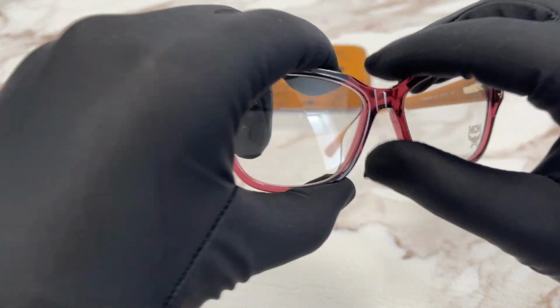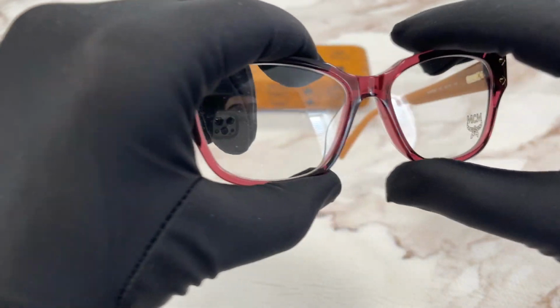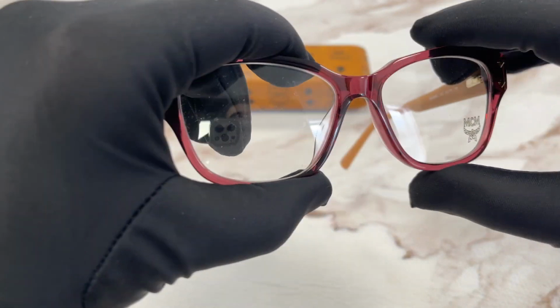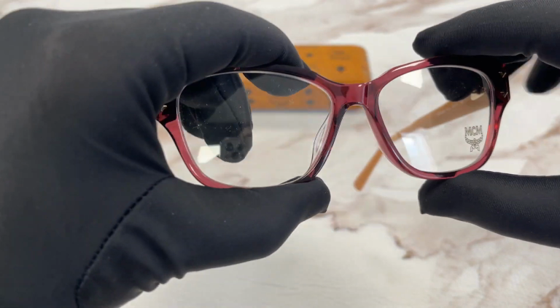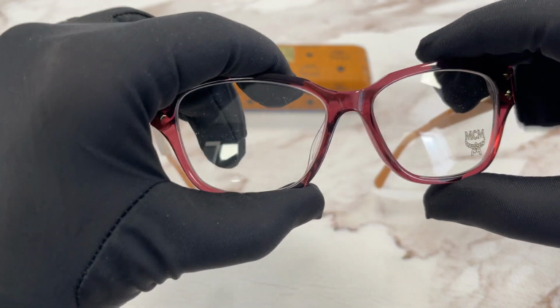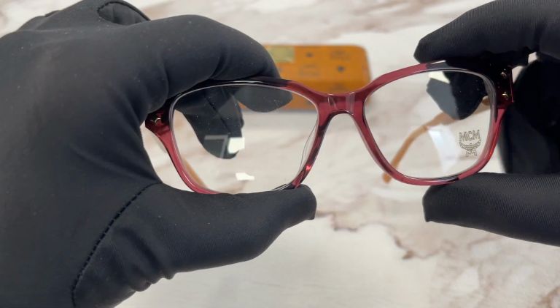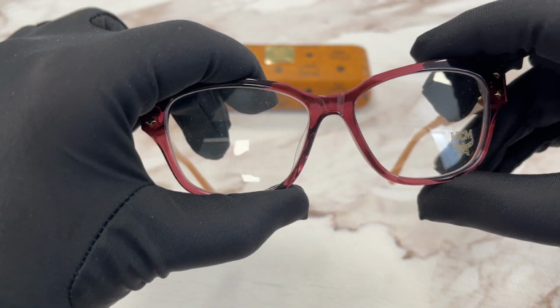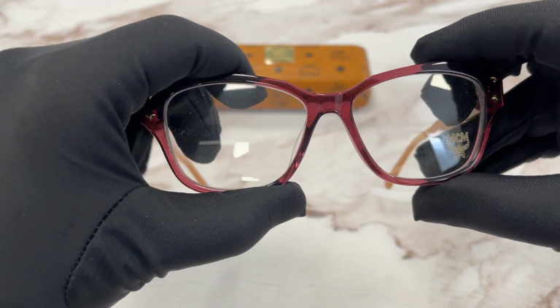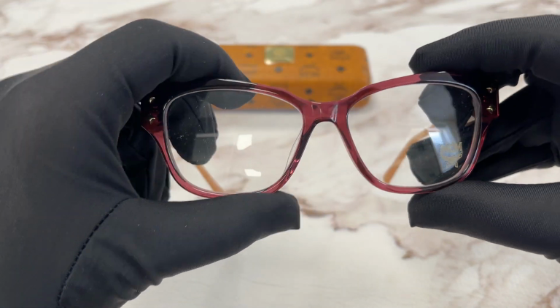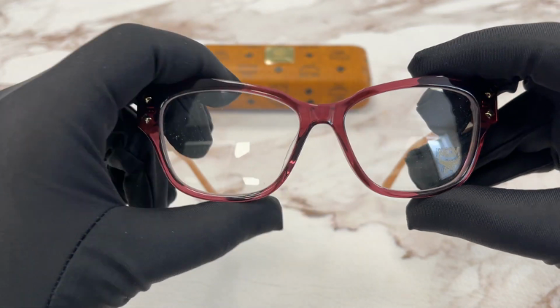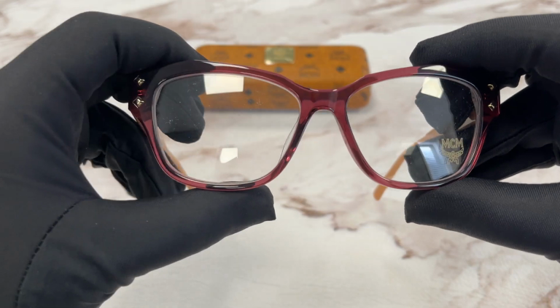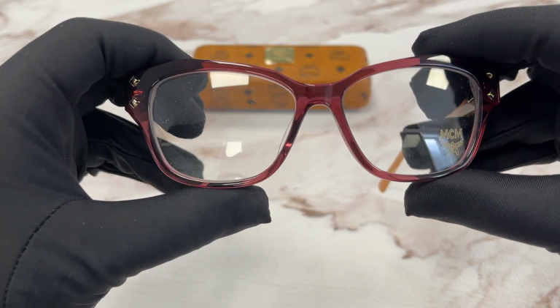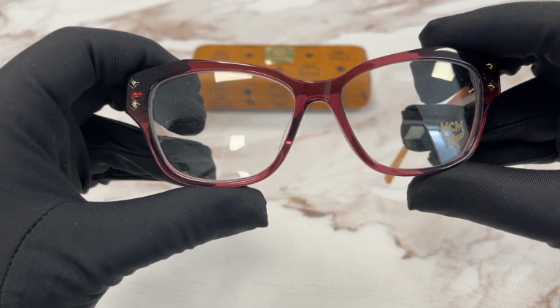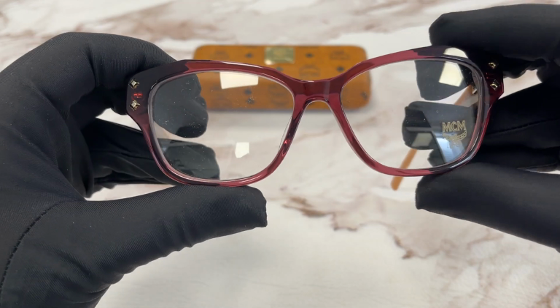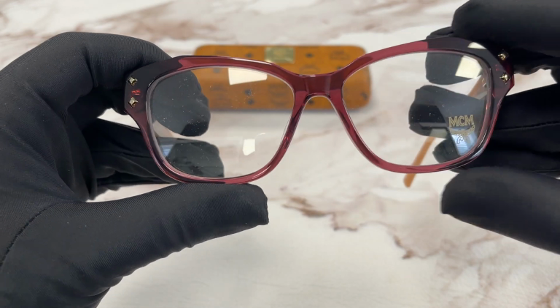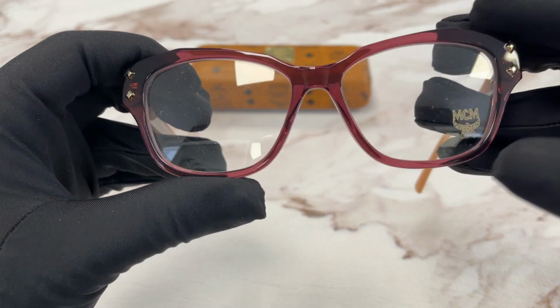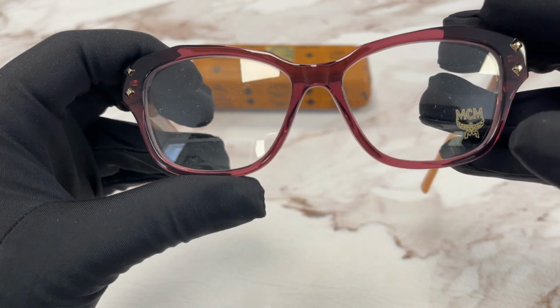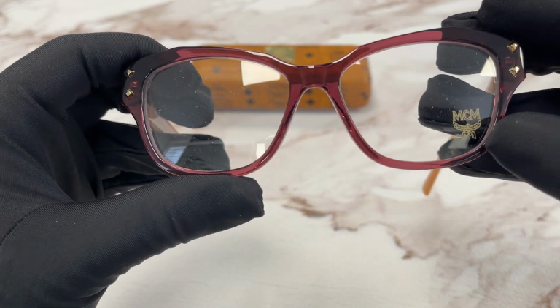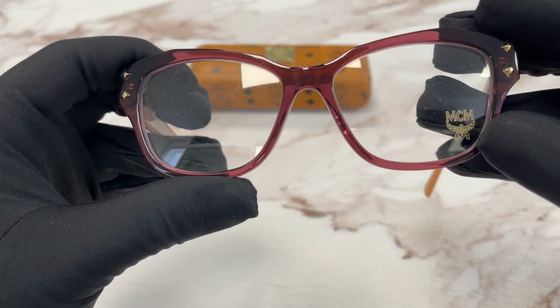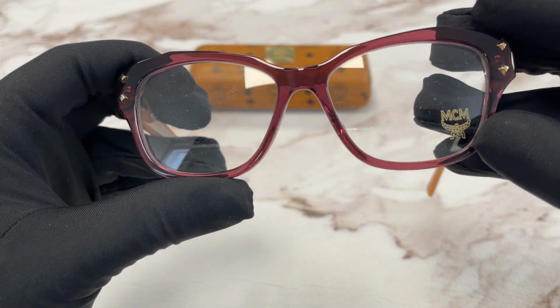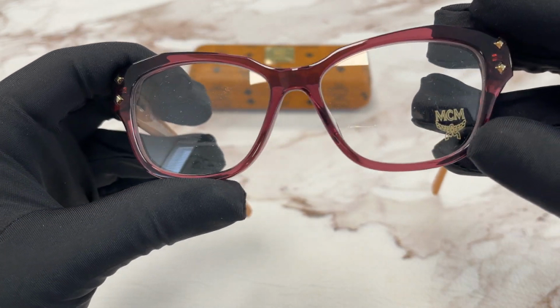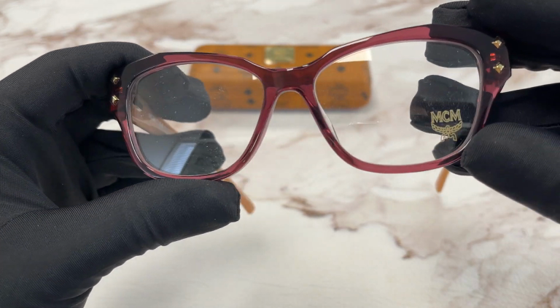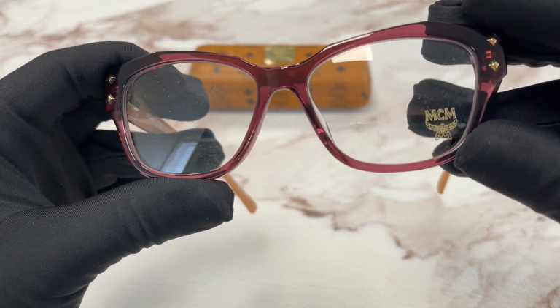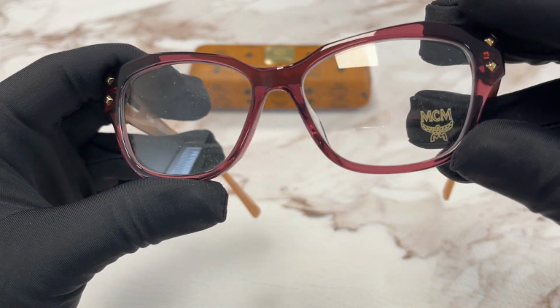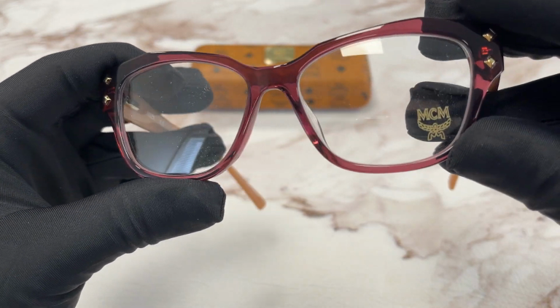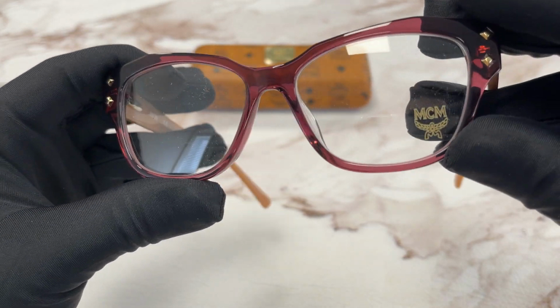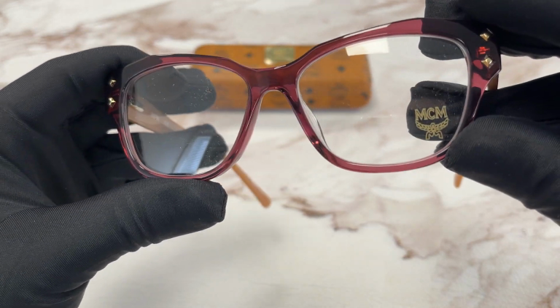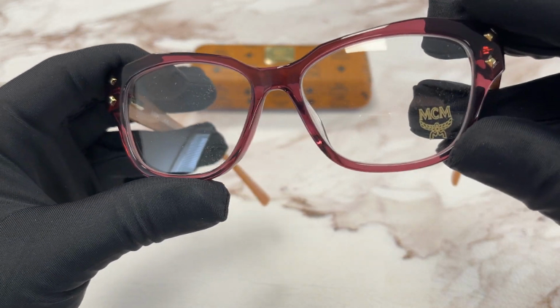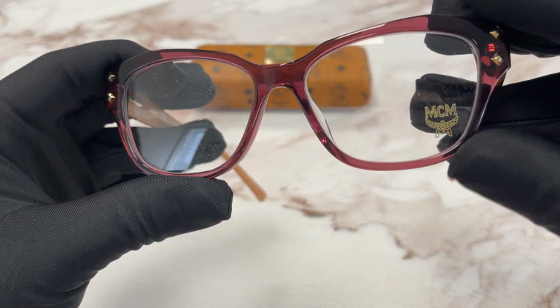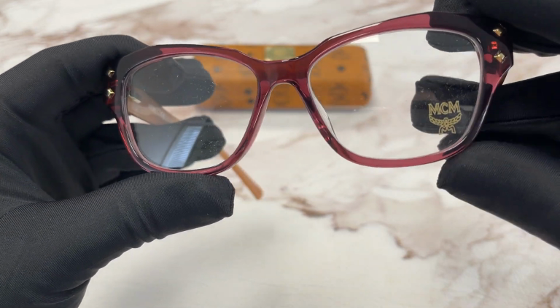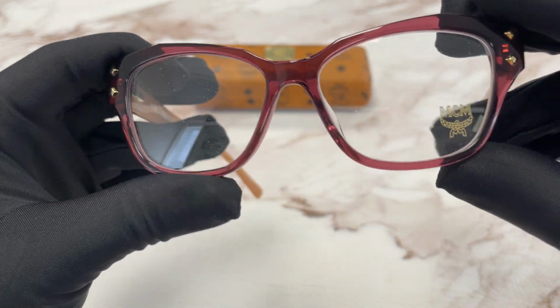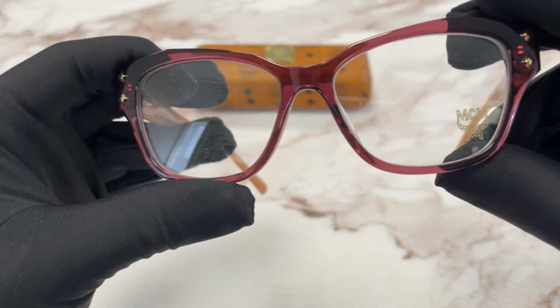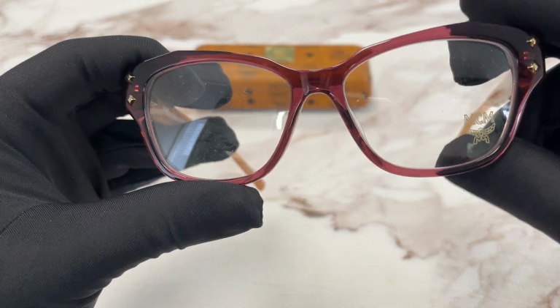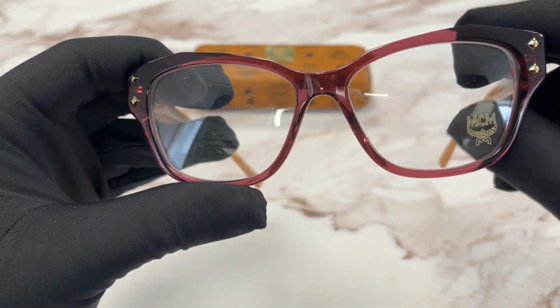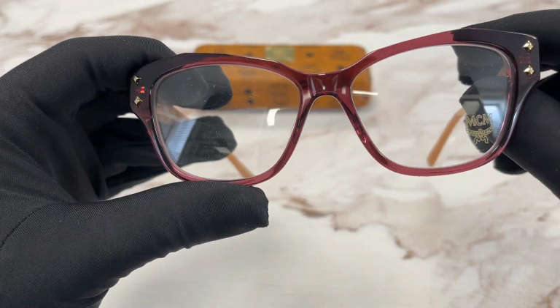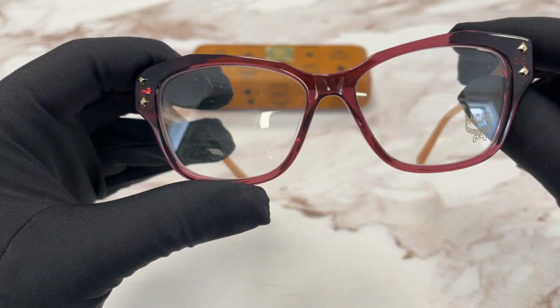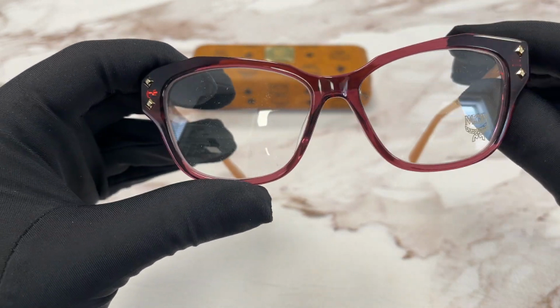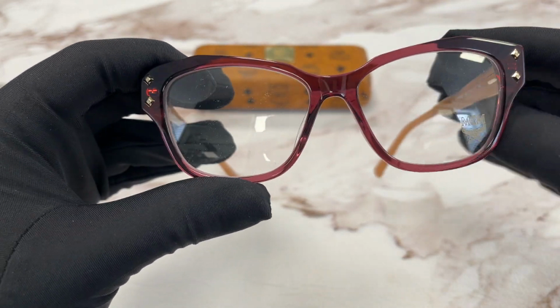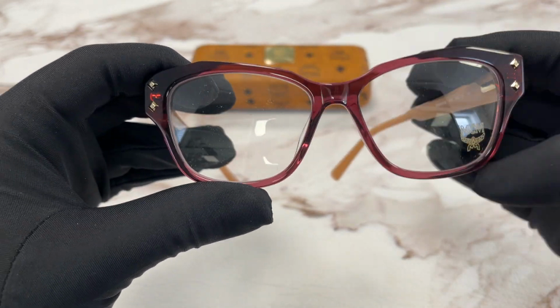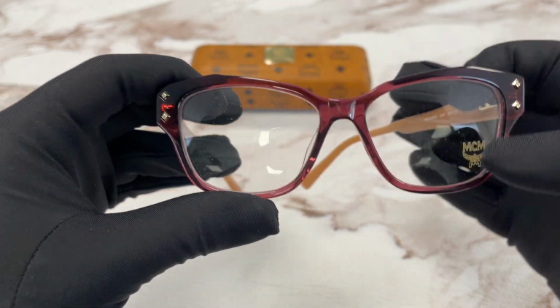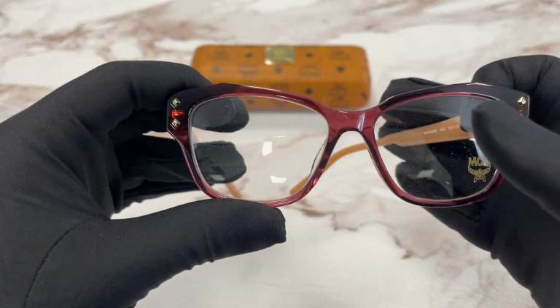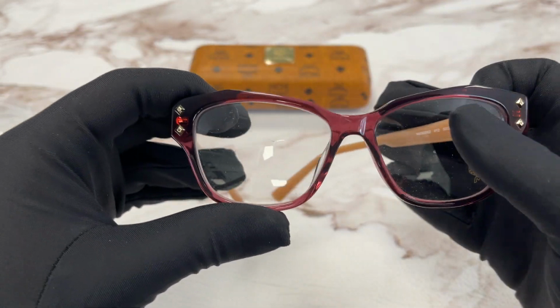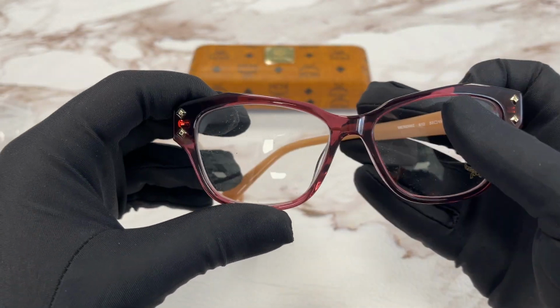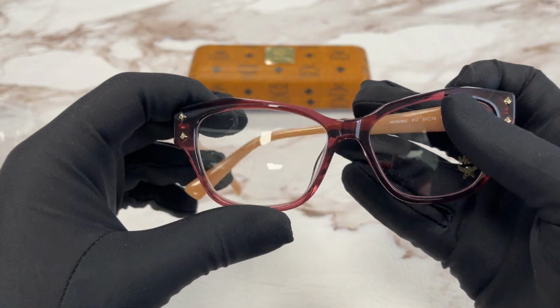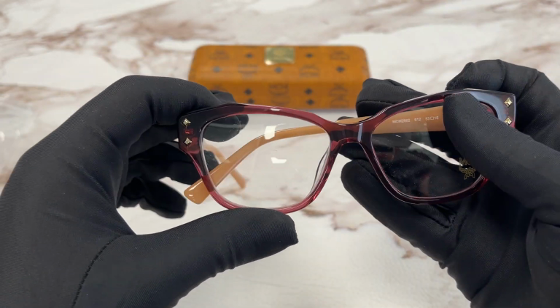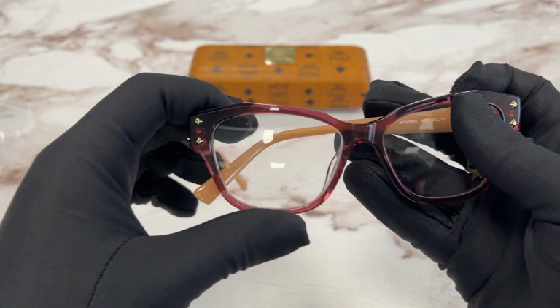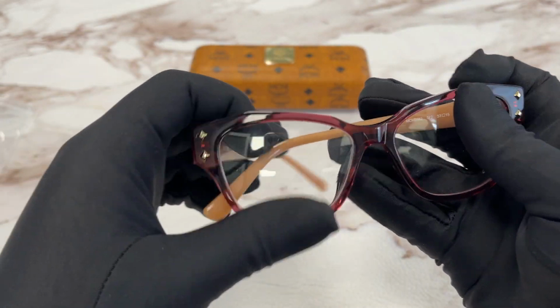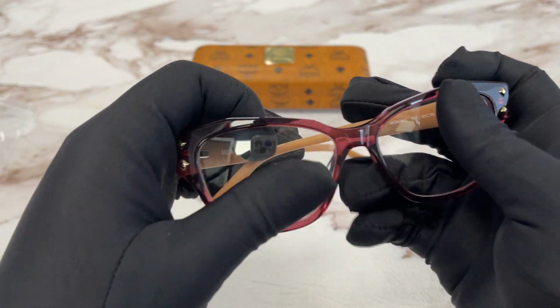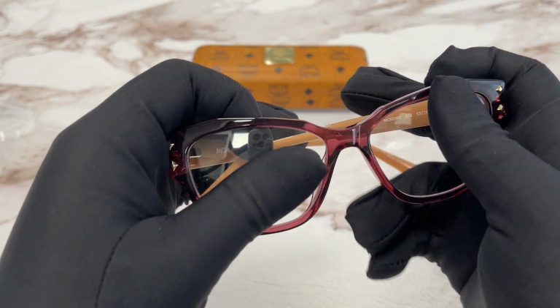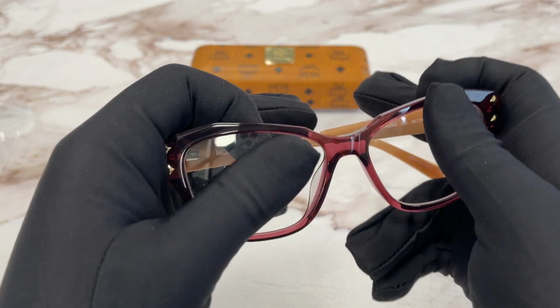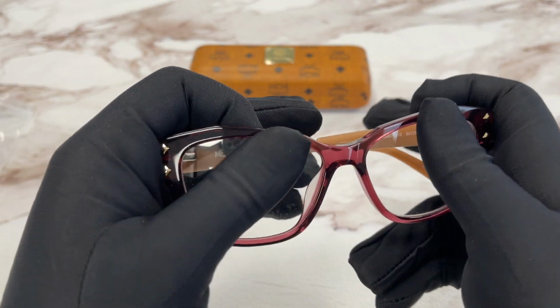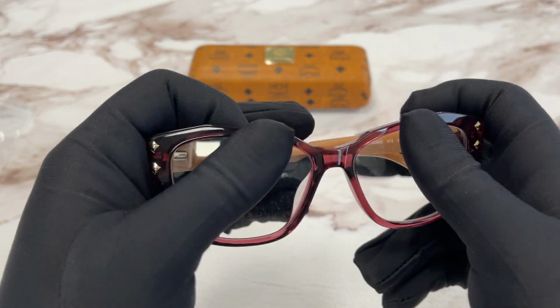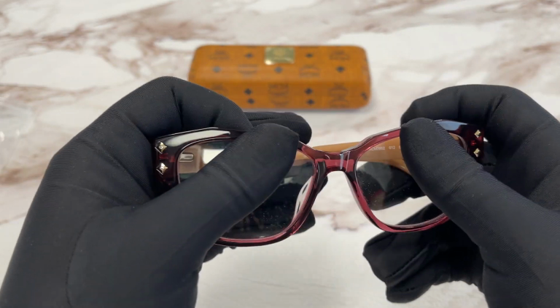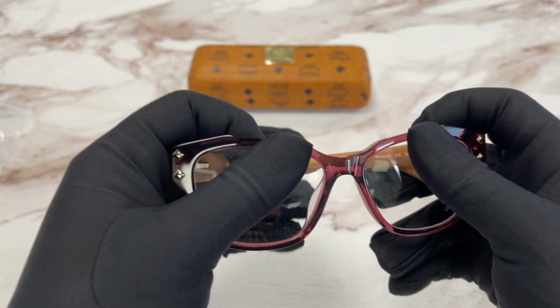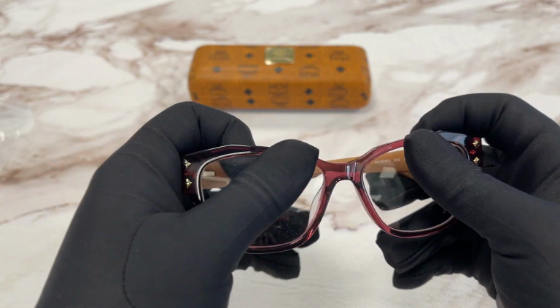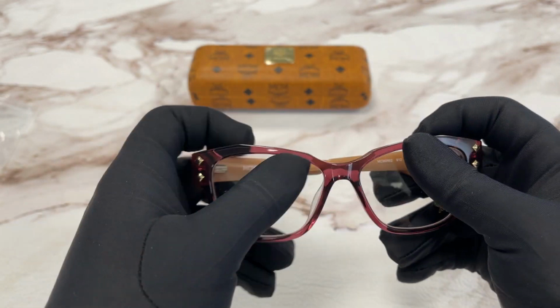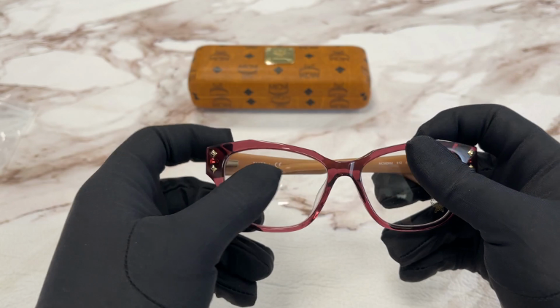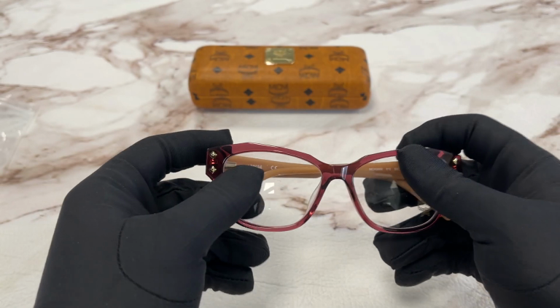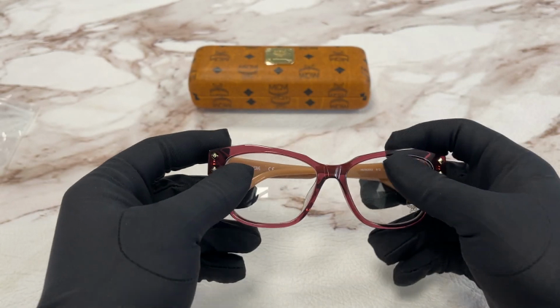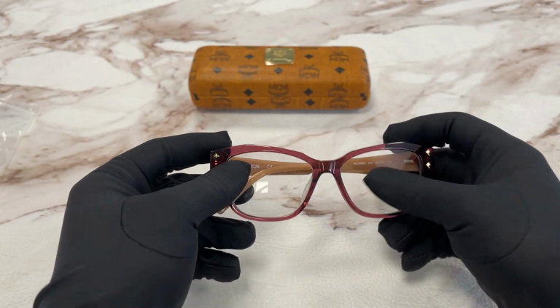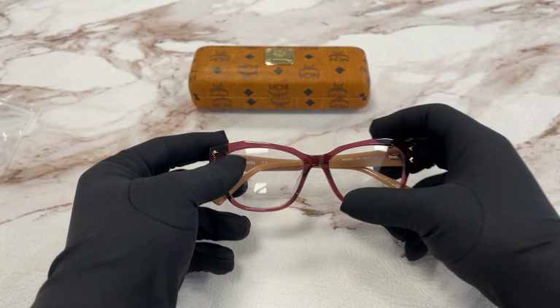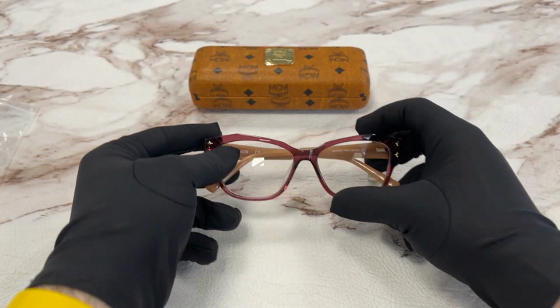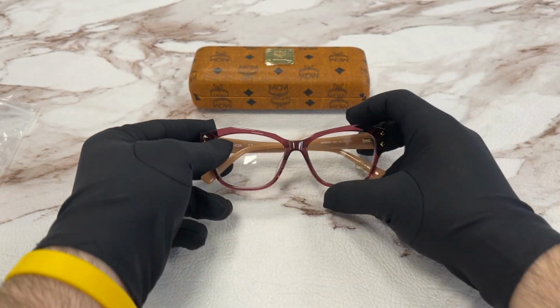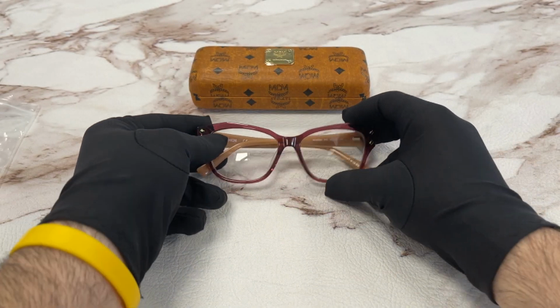These are demo lenses stamped with the MCM logo in gold. The style of this frame is full rim rectangular.